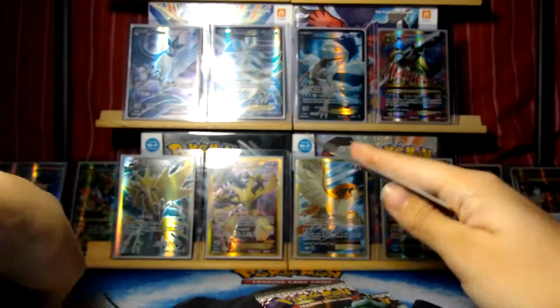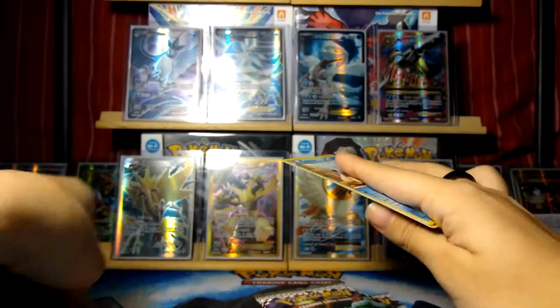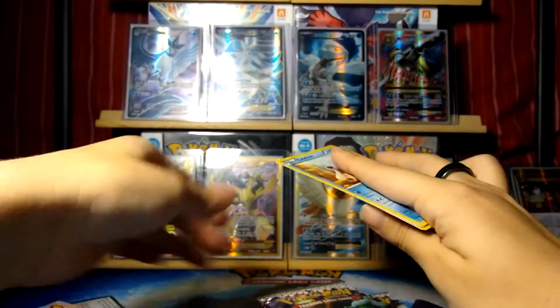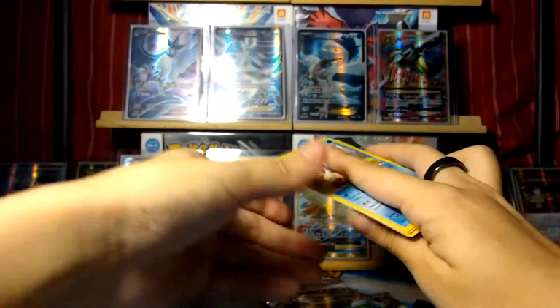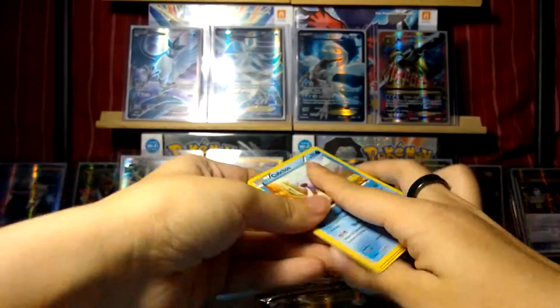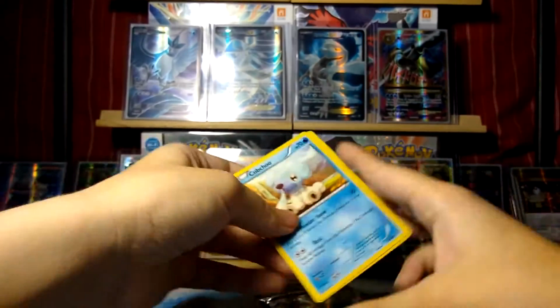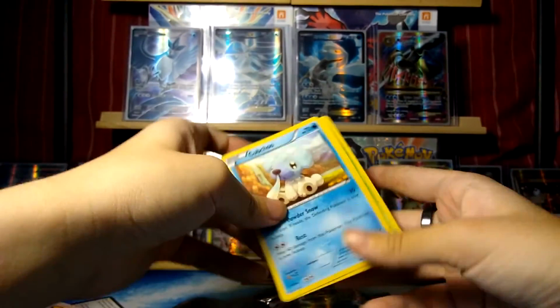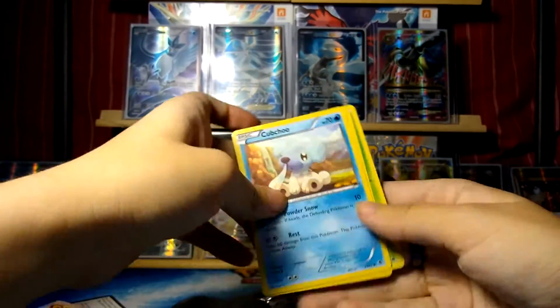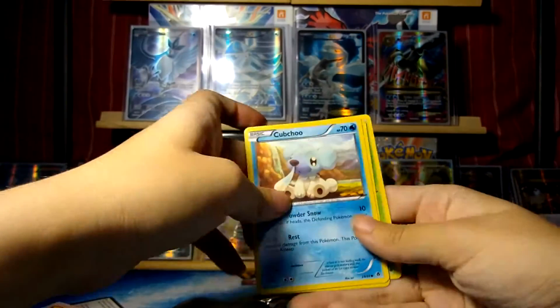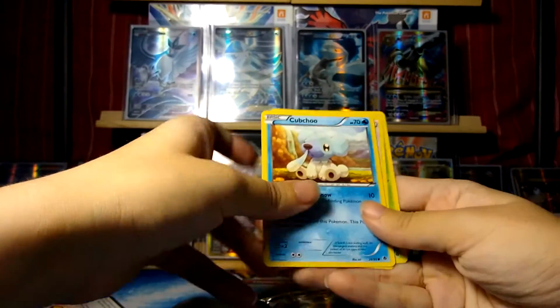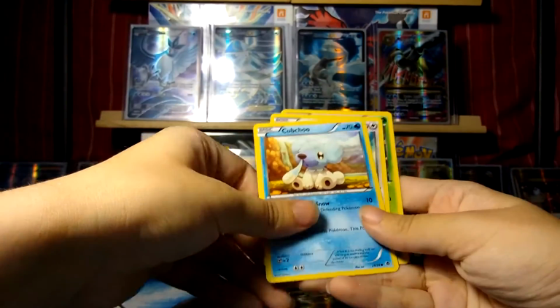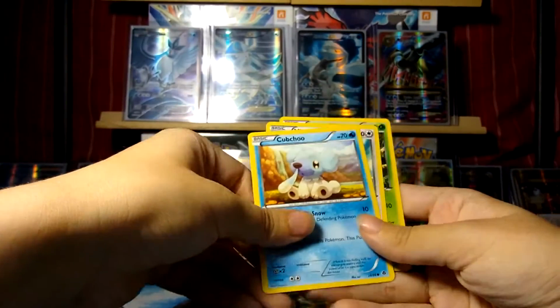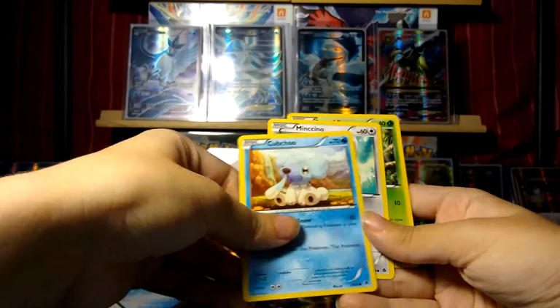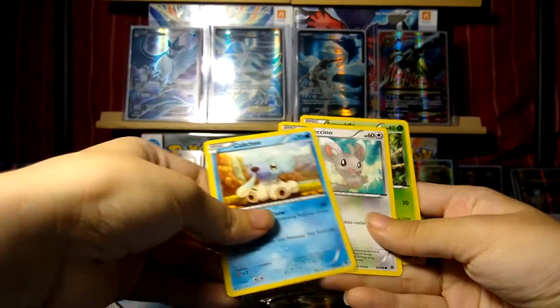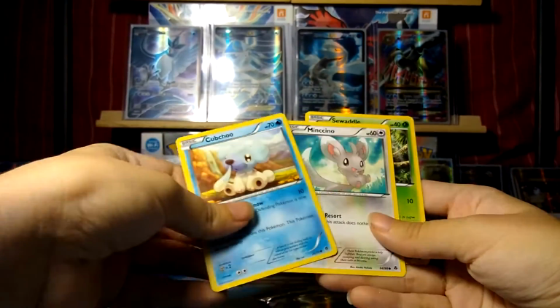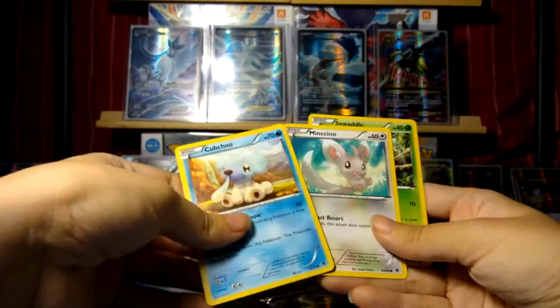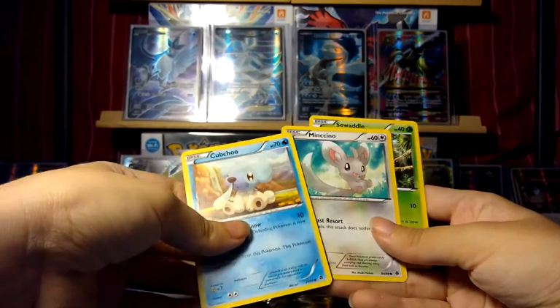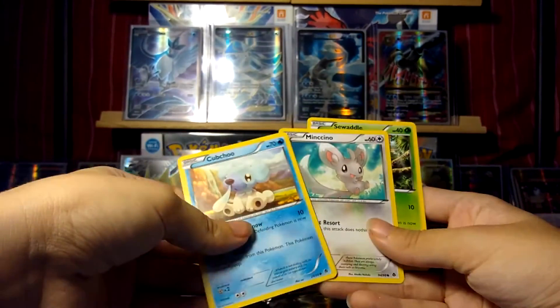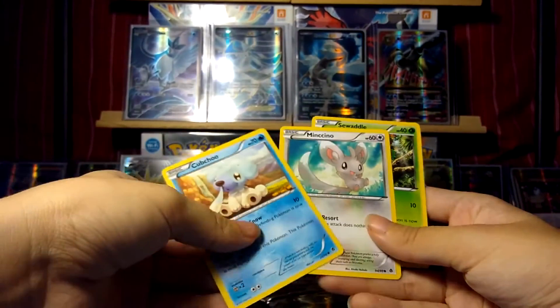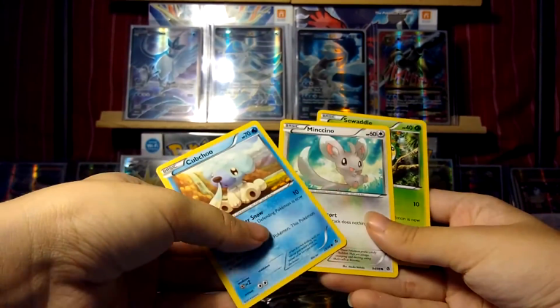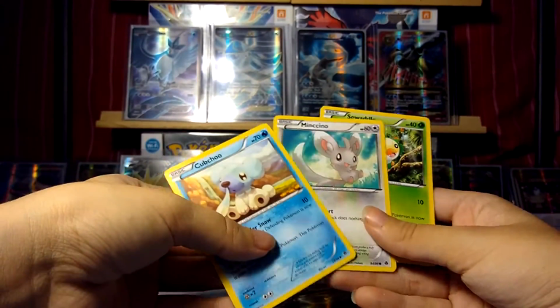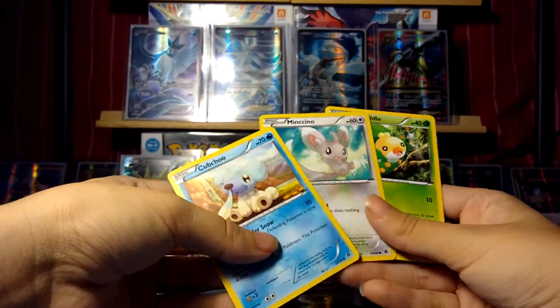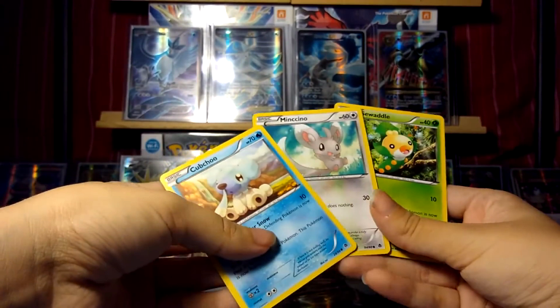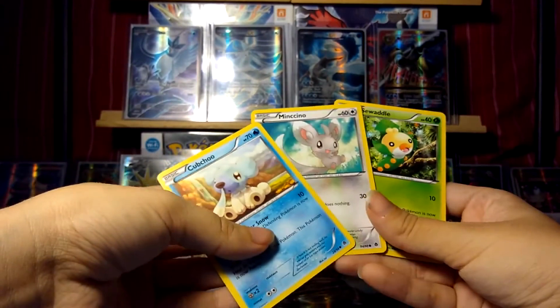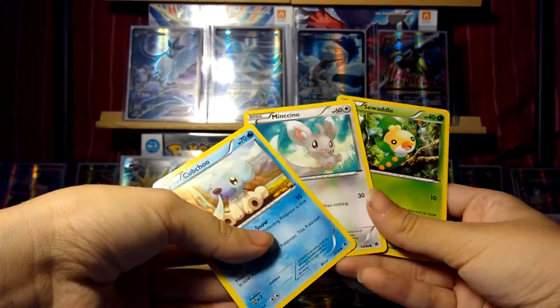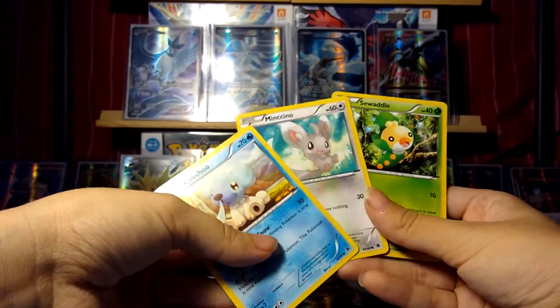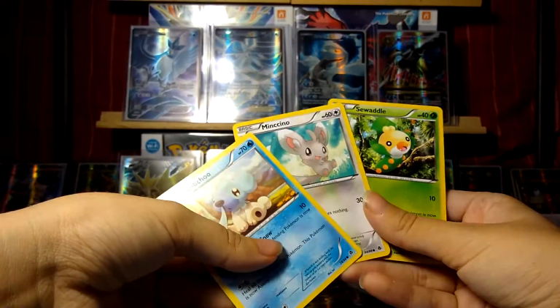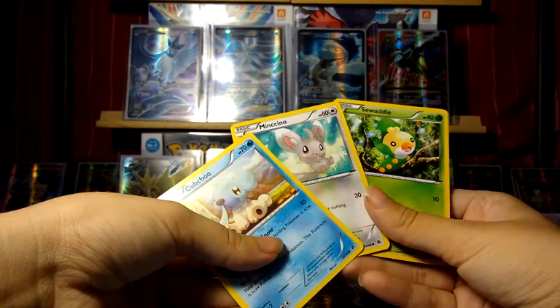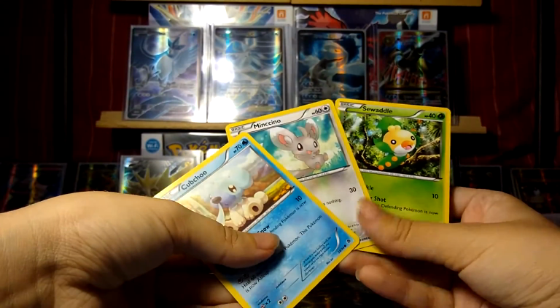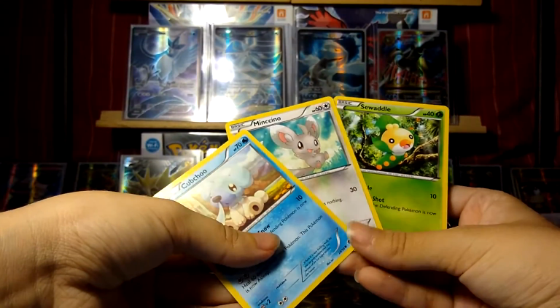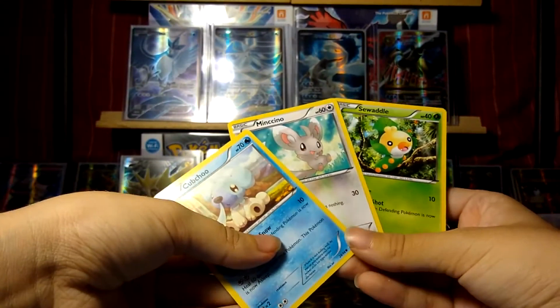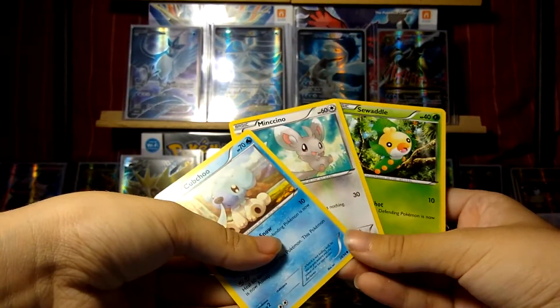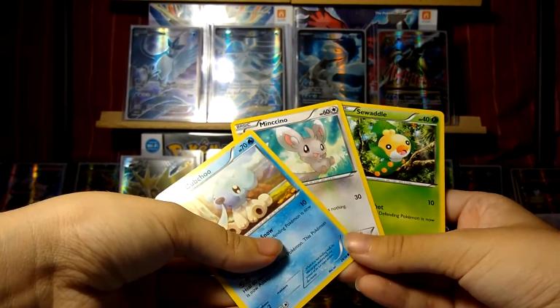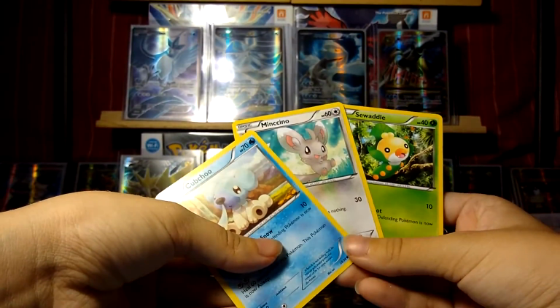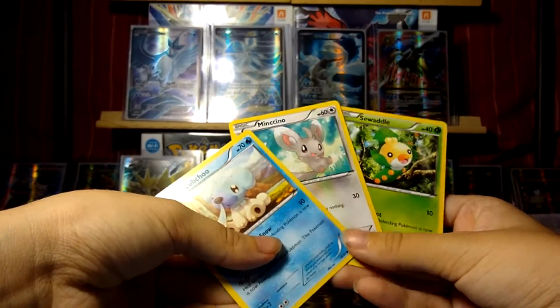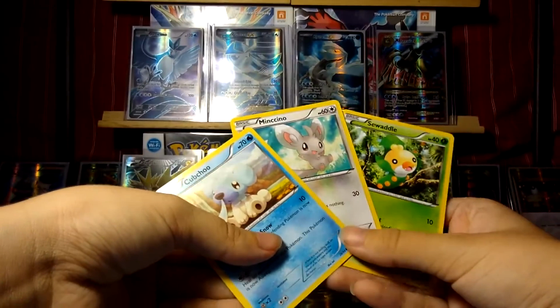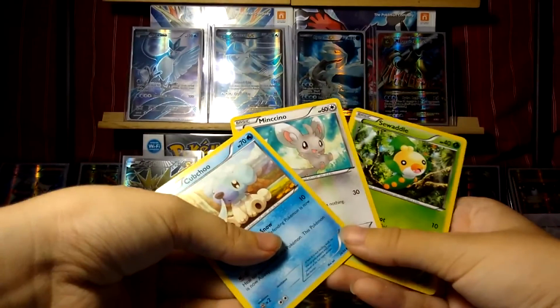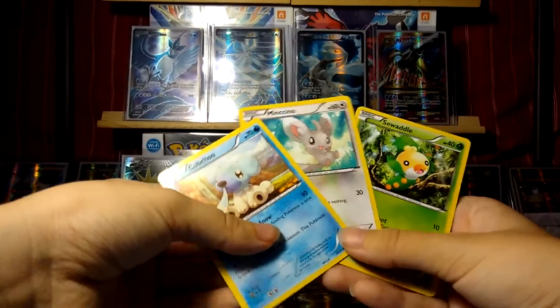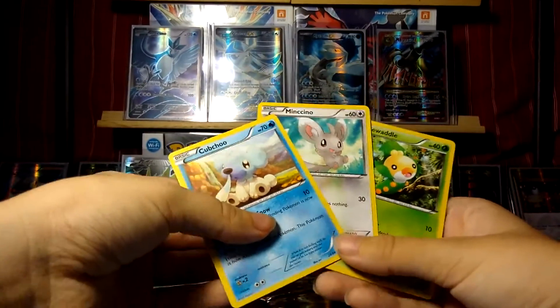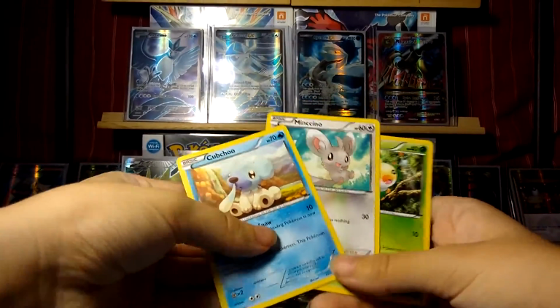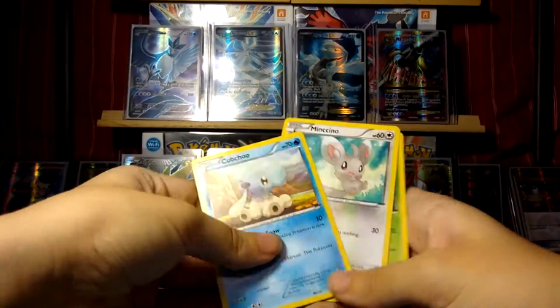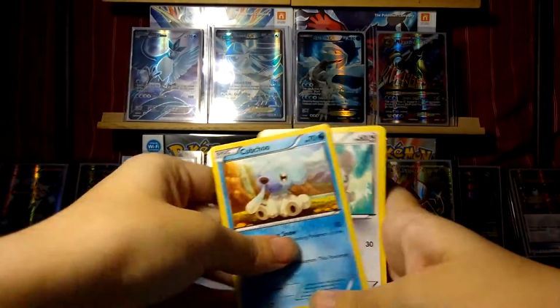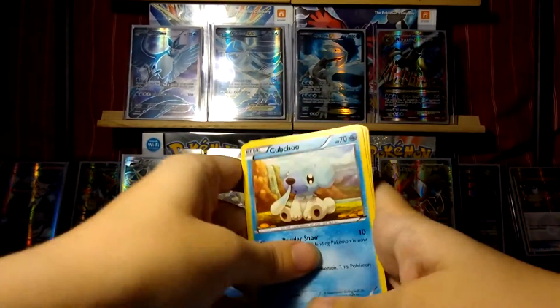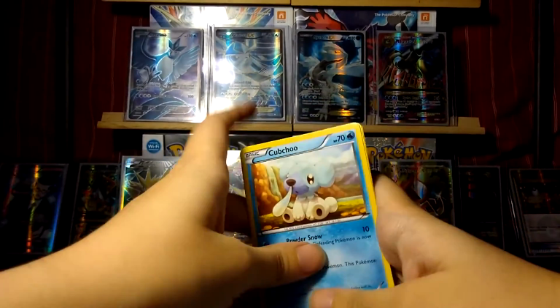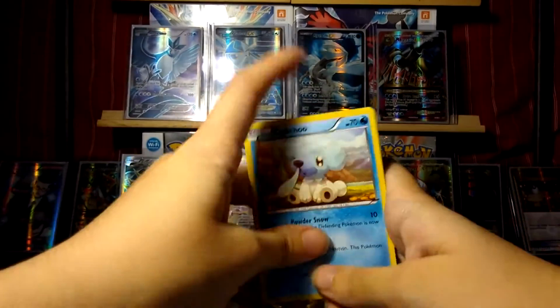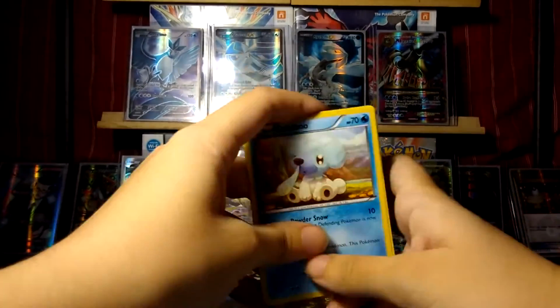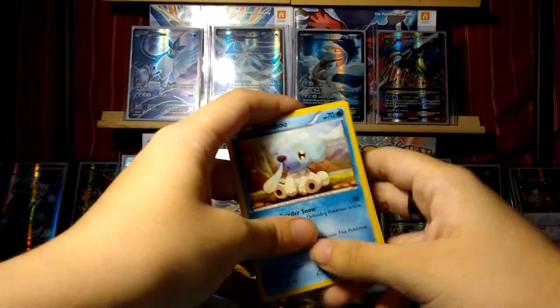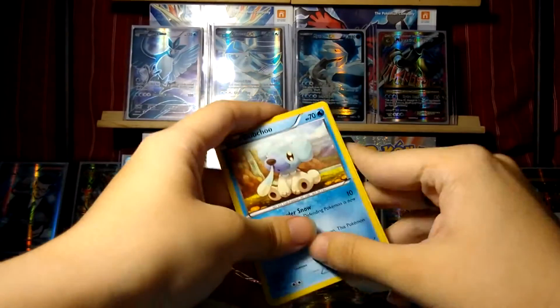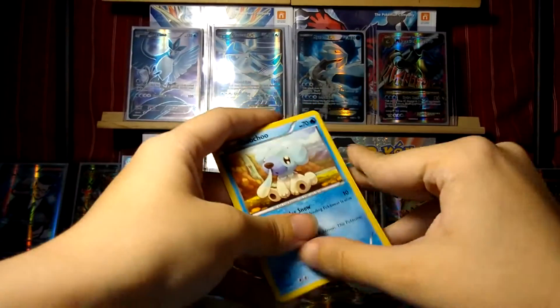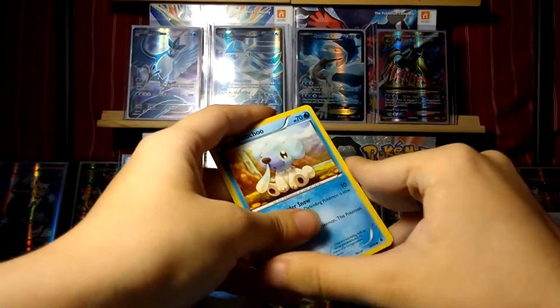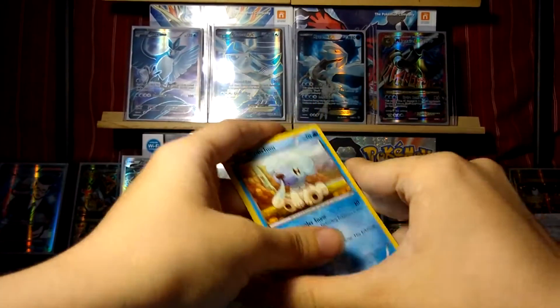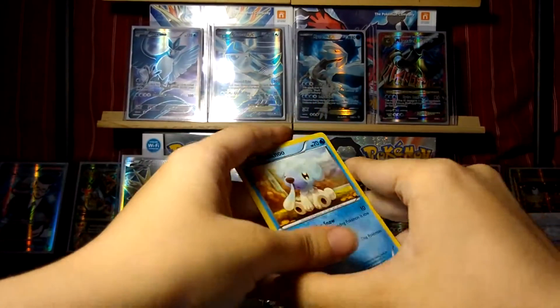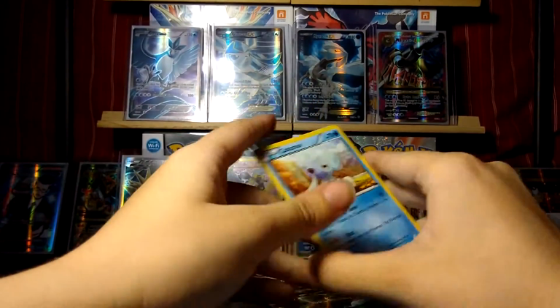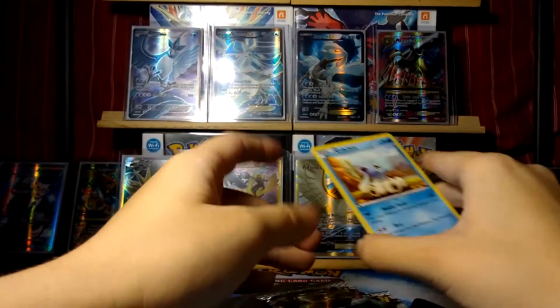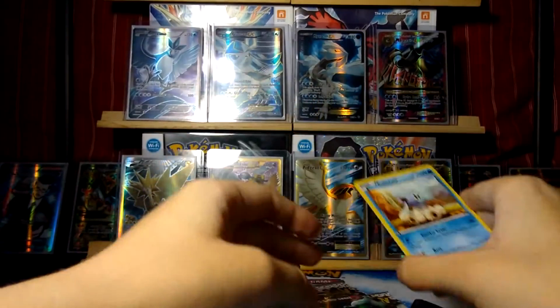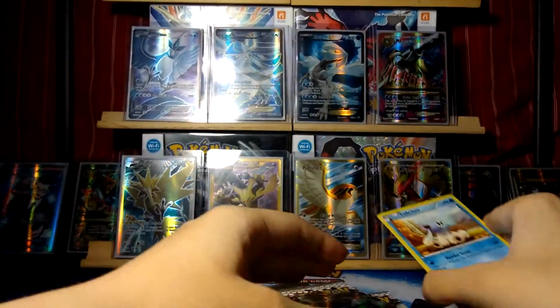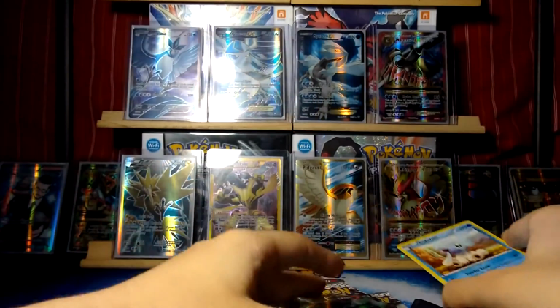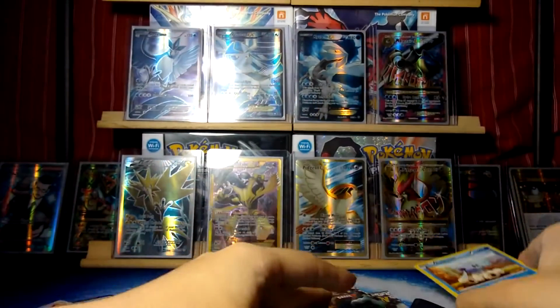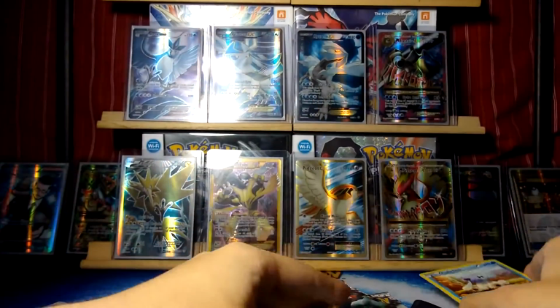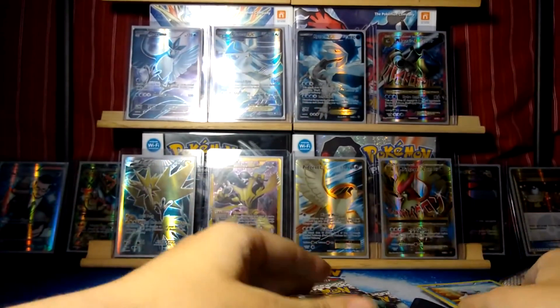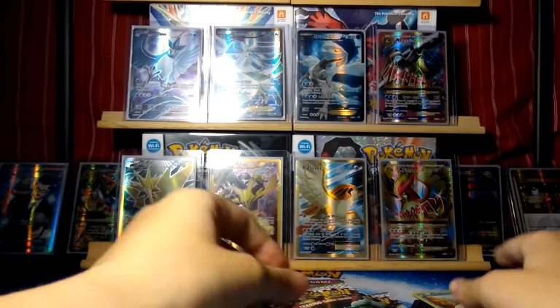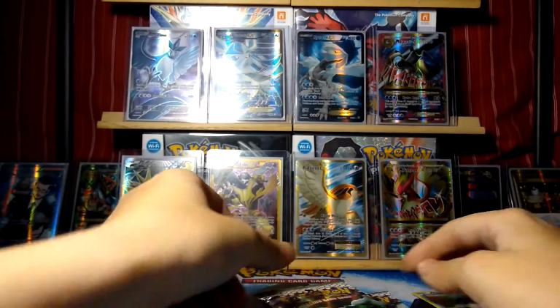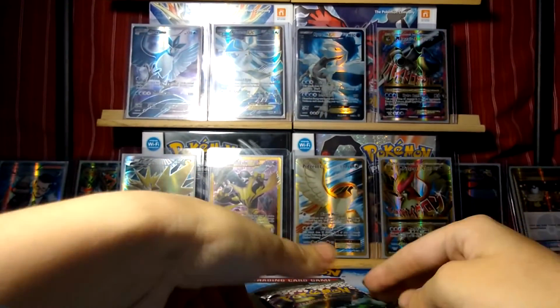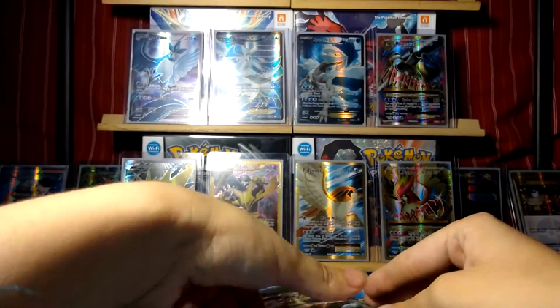Okay, so we've got a Pichu, Minccino, and a Sewaddle in the sampling pack.